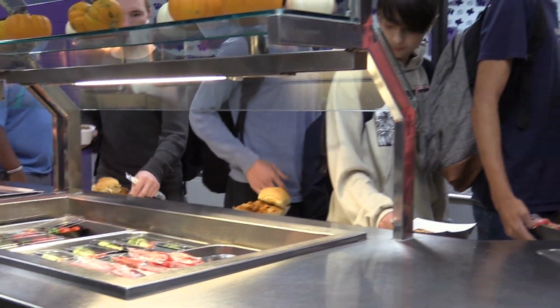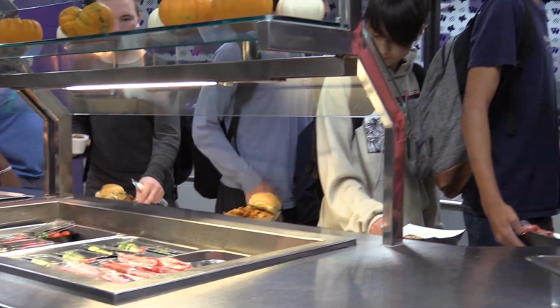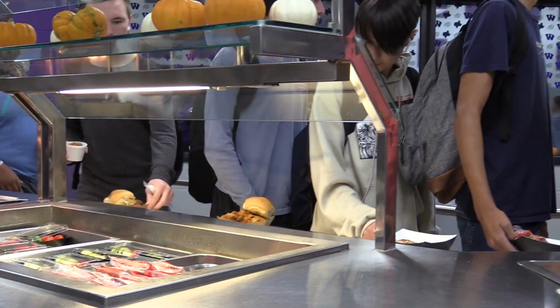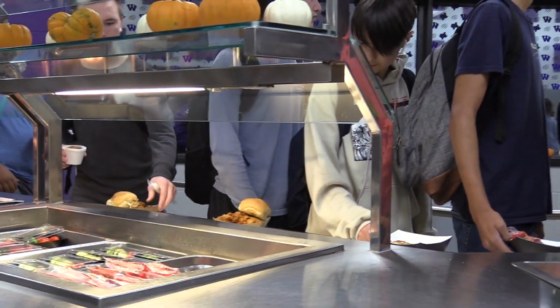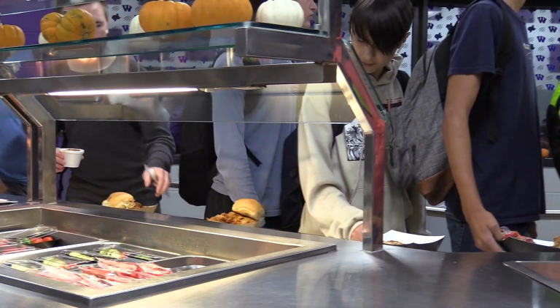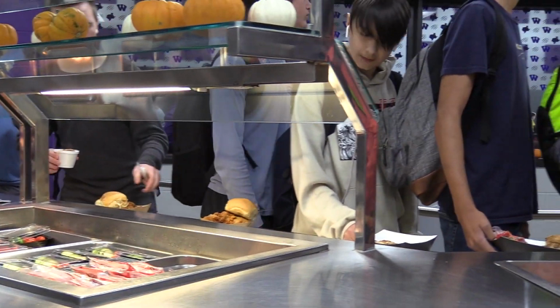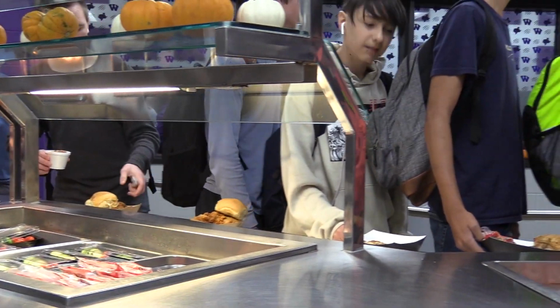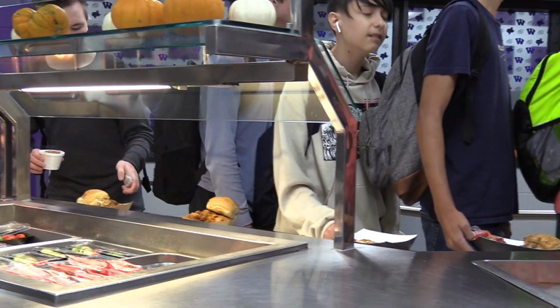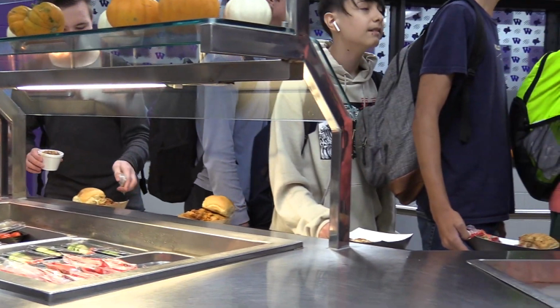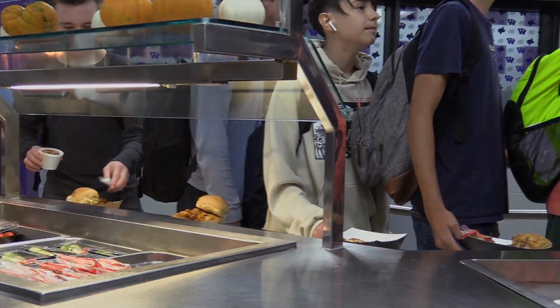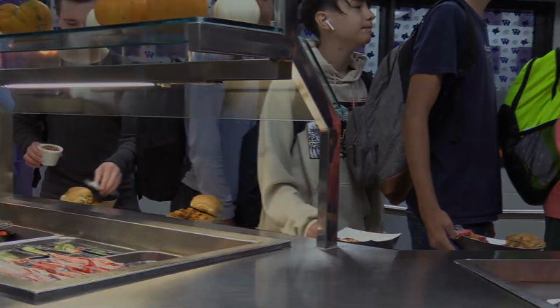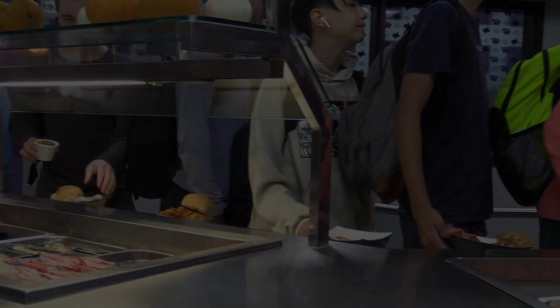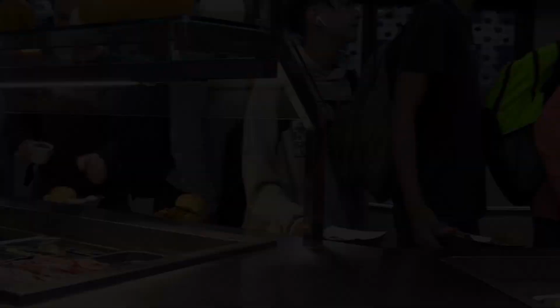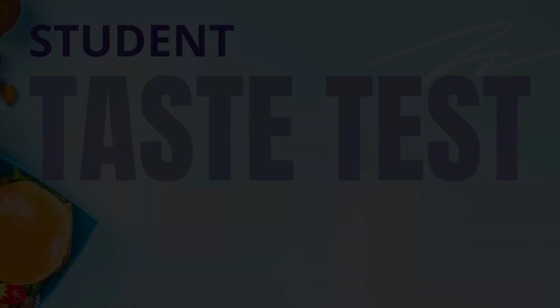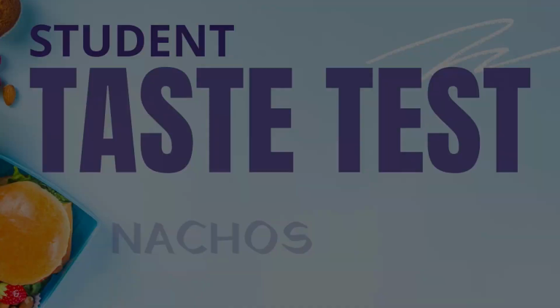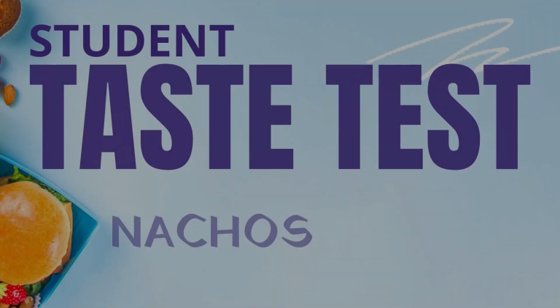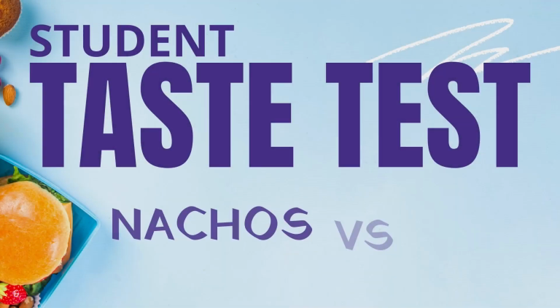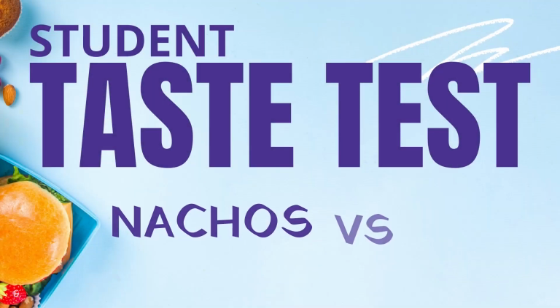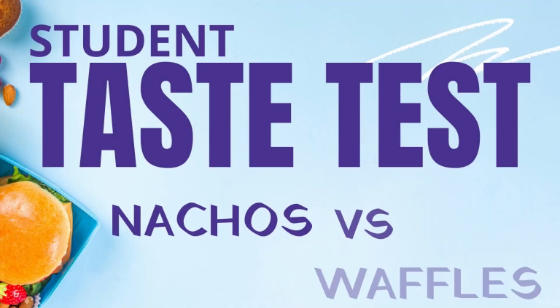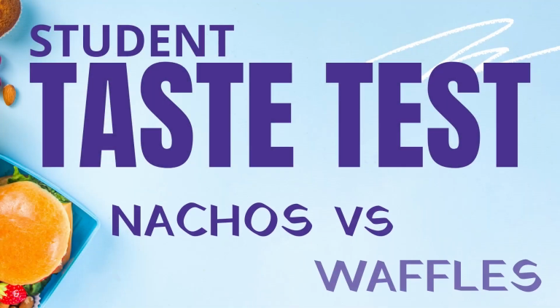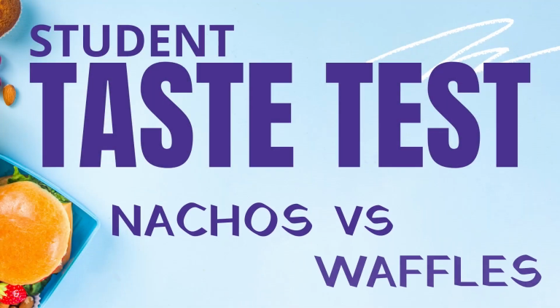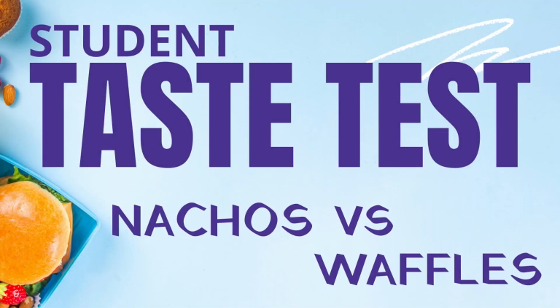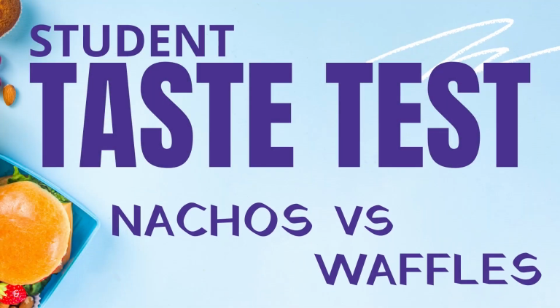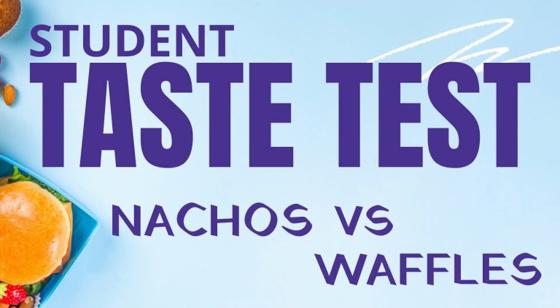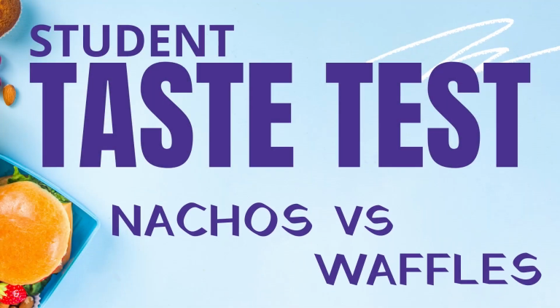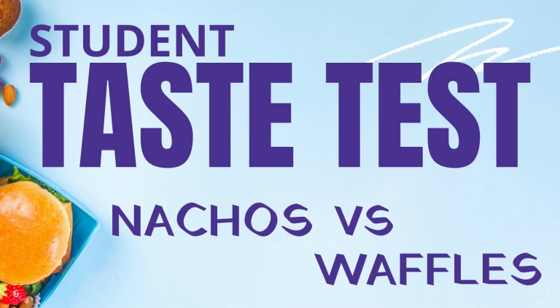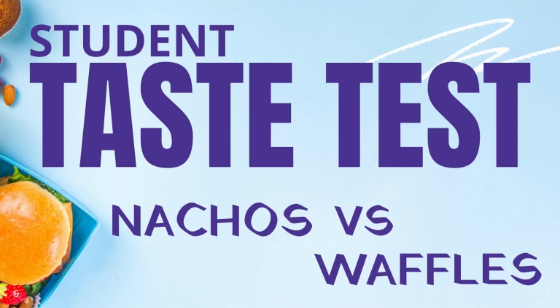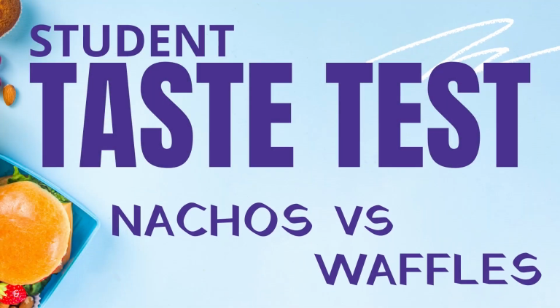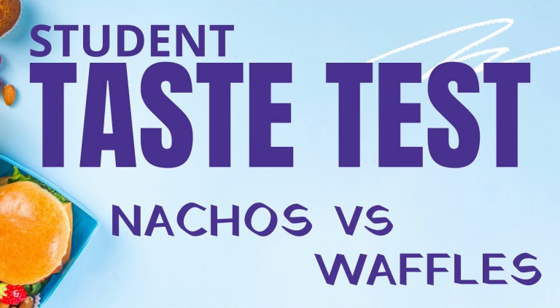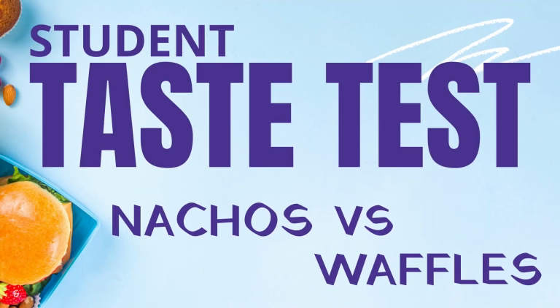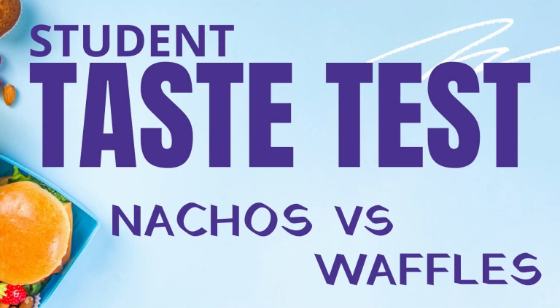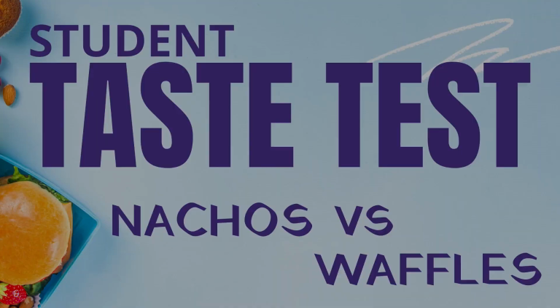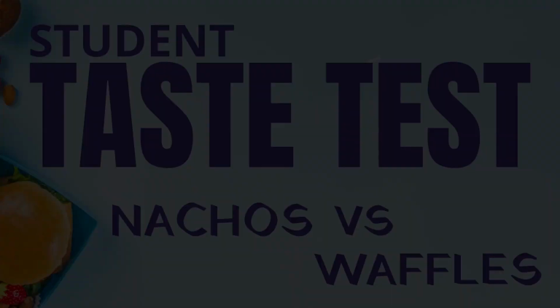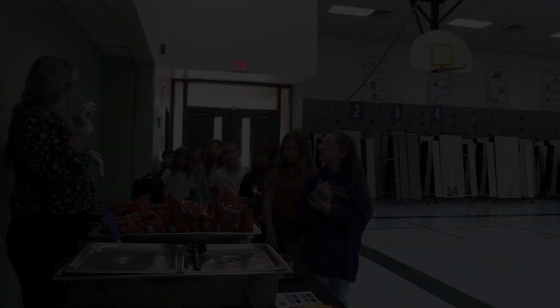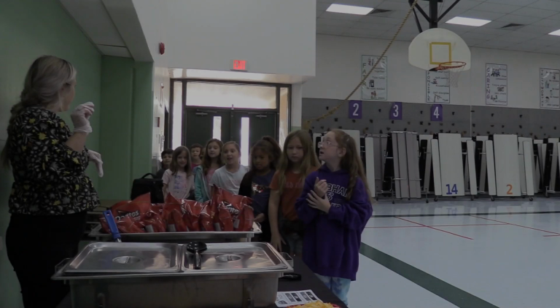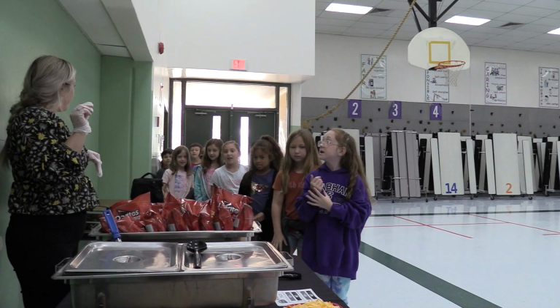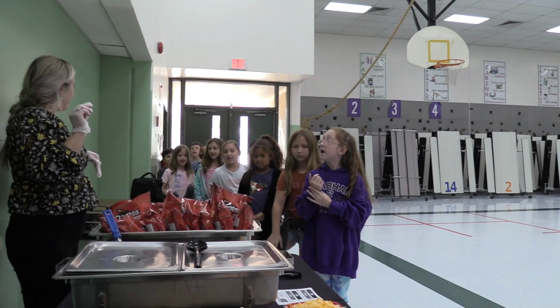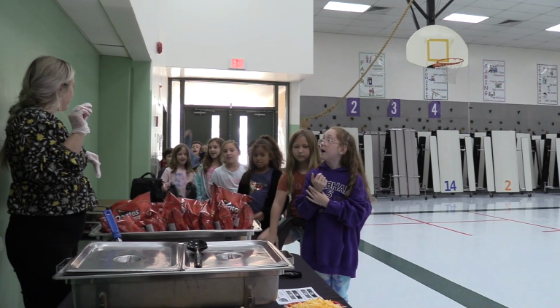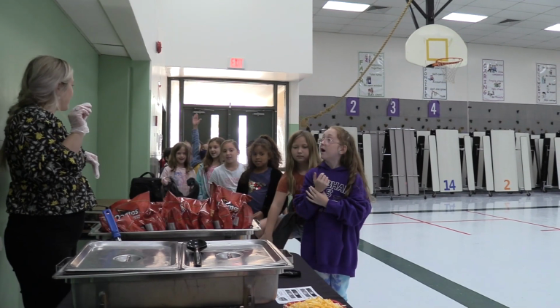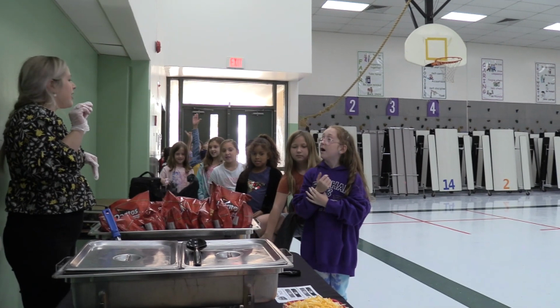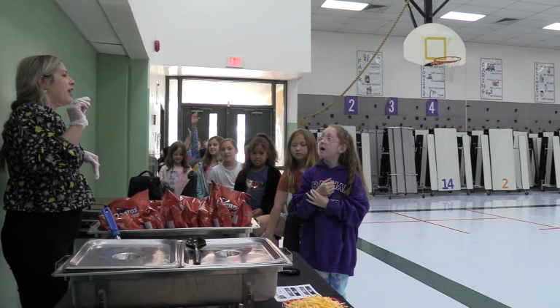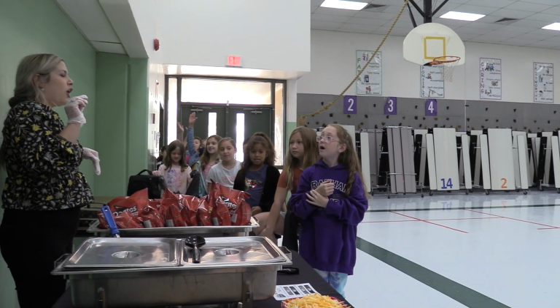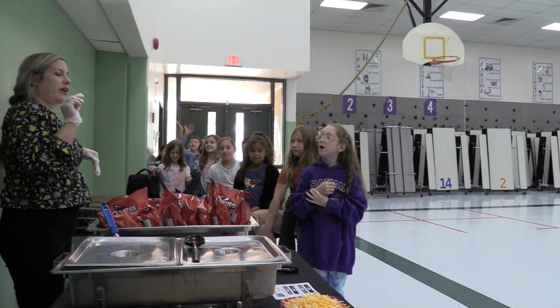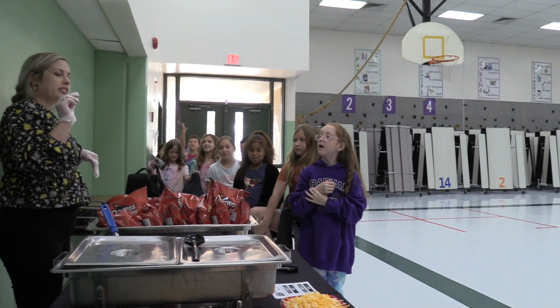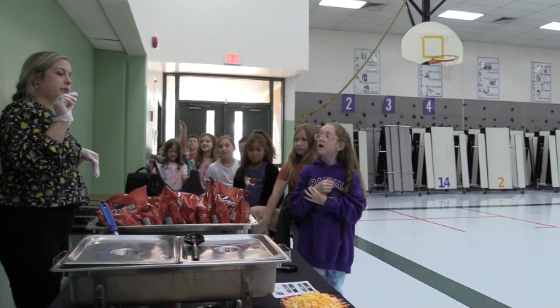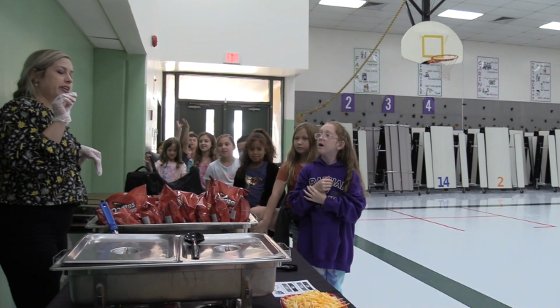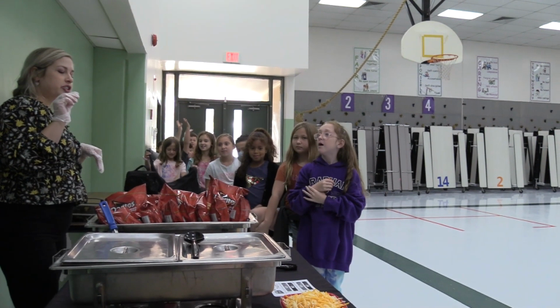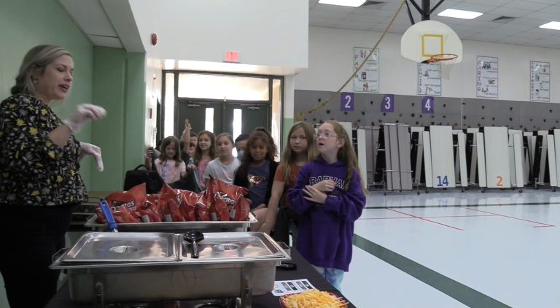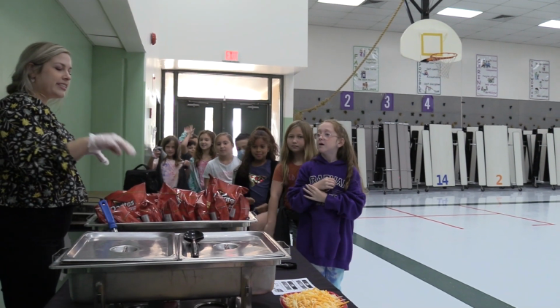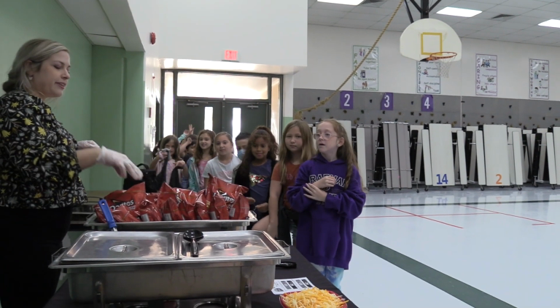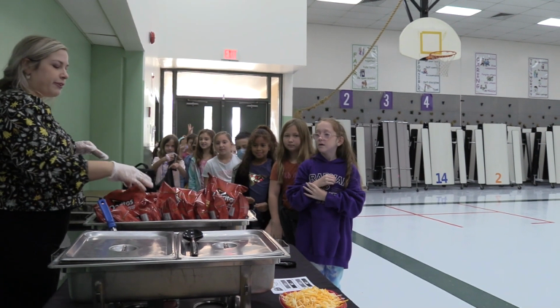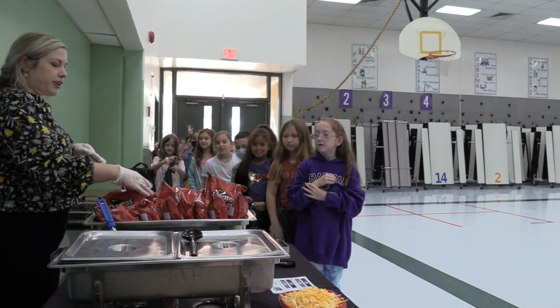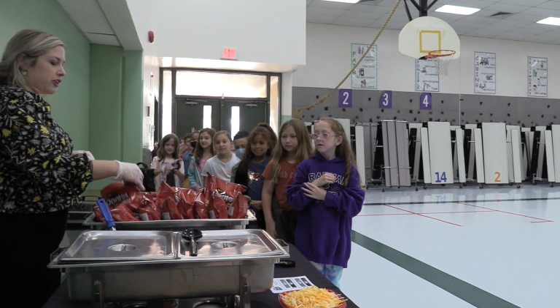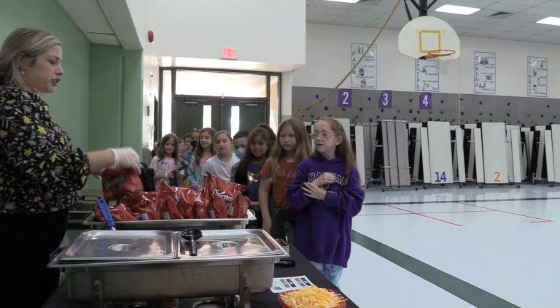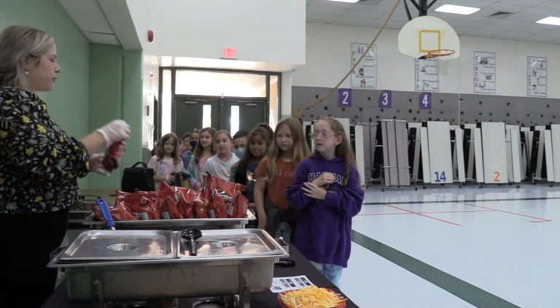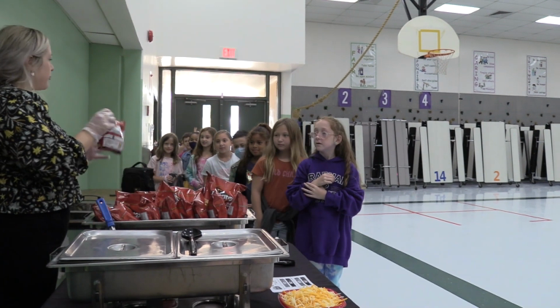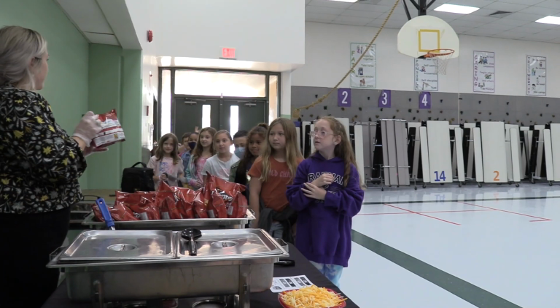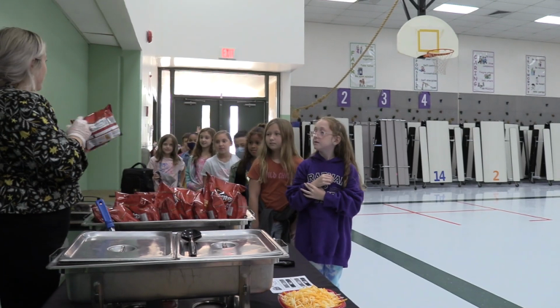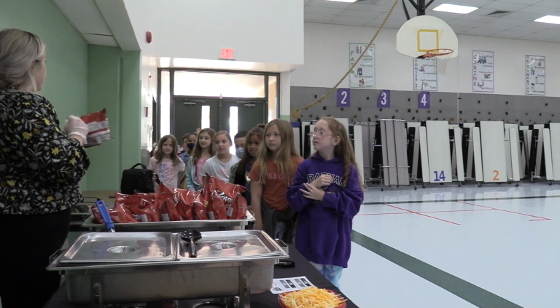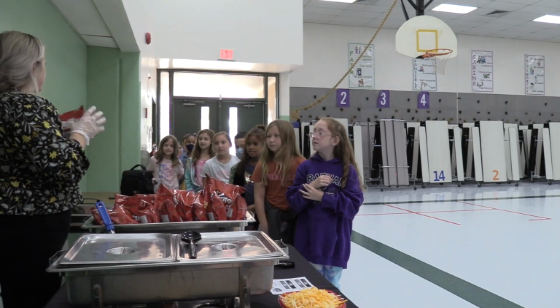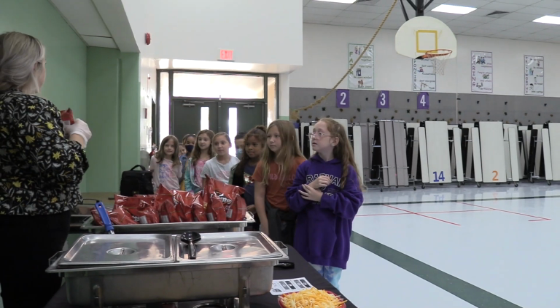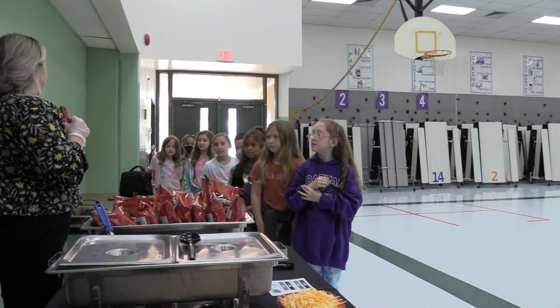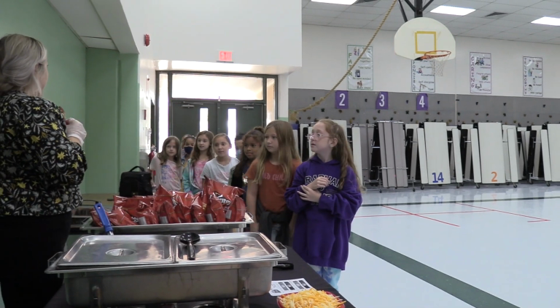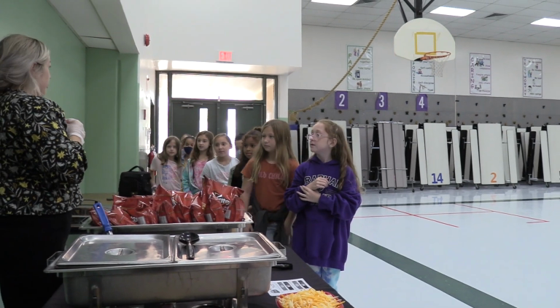Do y'all like nachos? So we're going to try a different nacho where we're going to use Doritos.